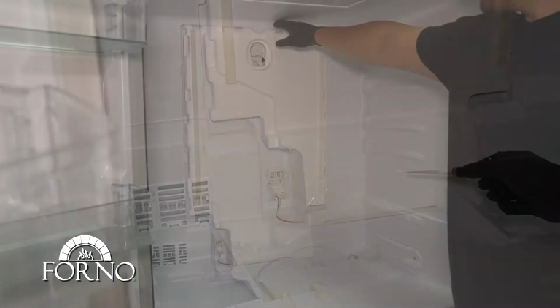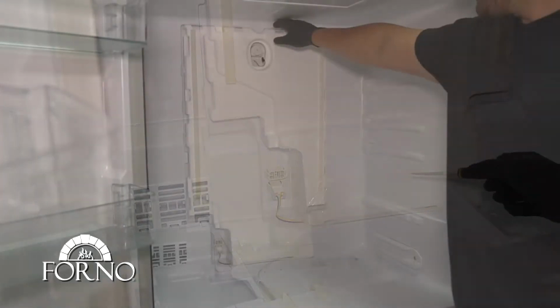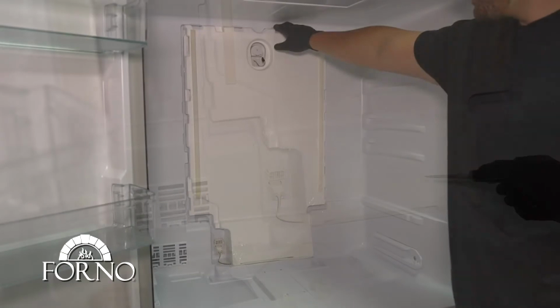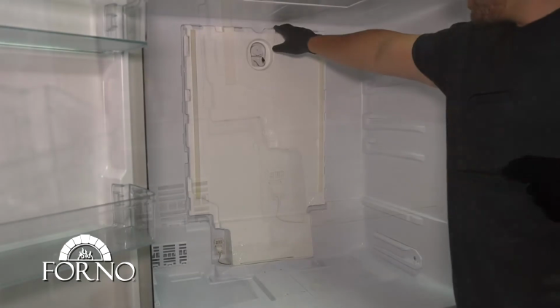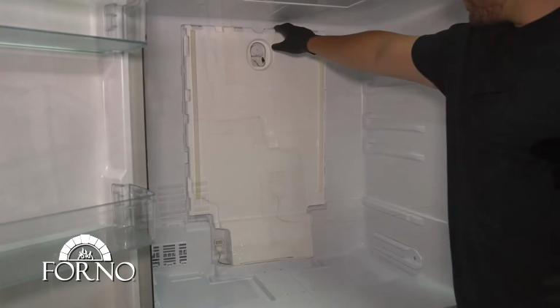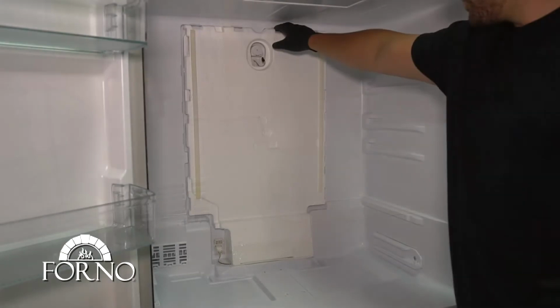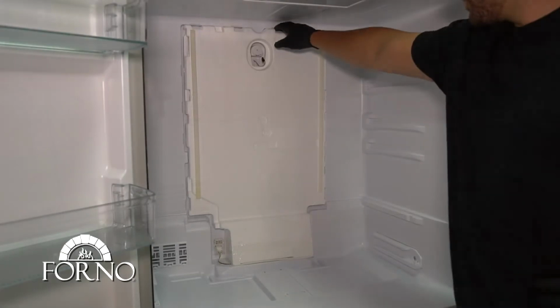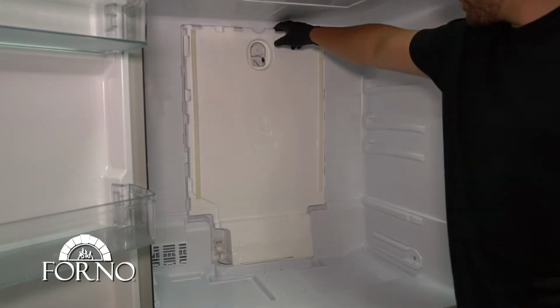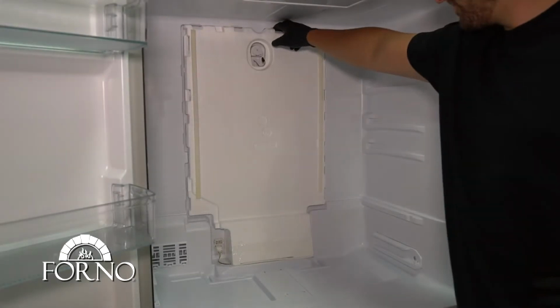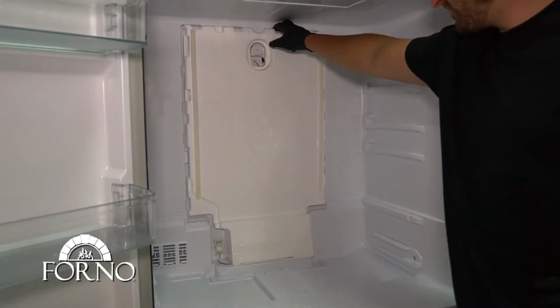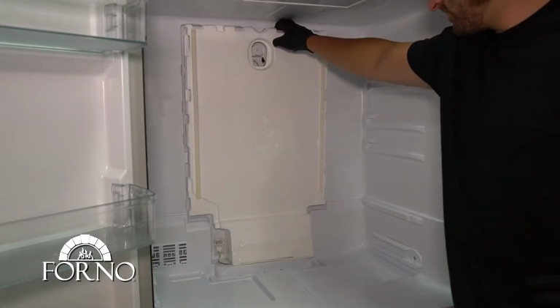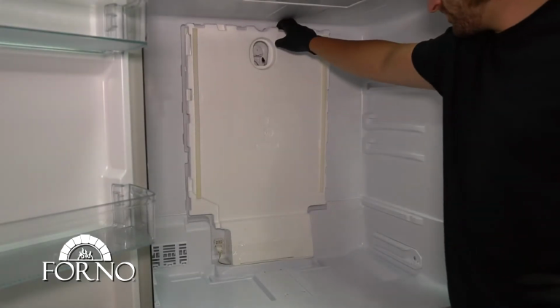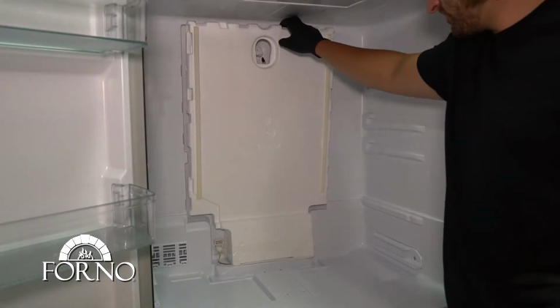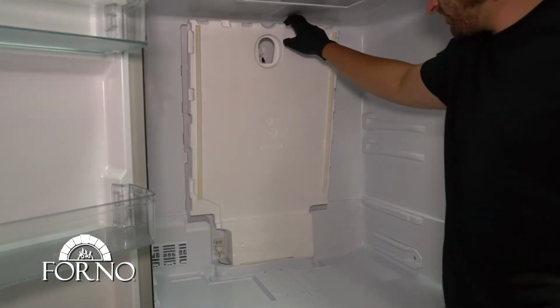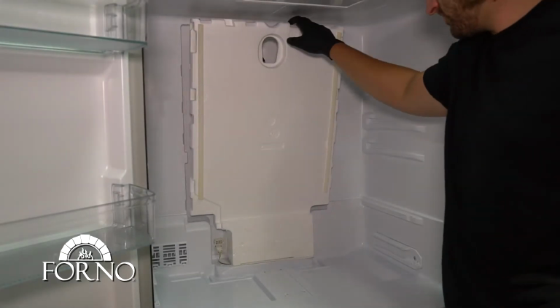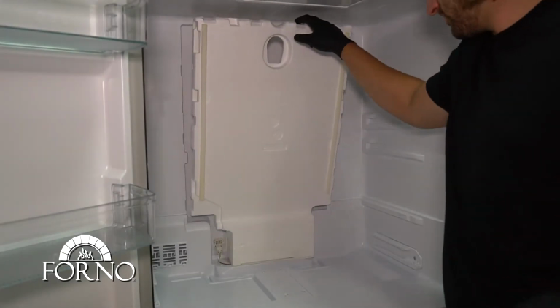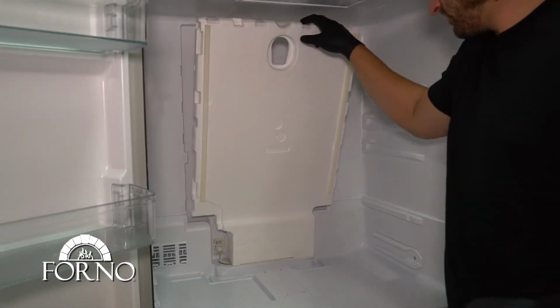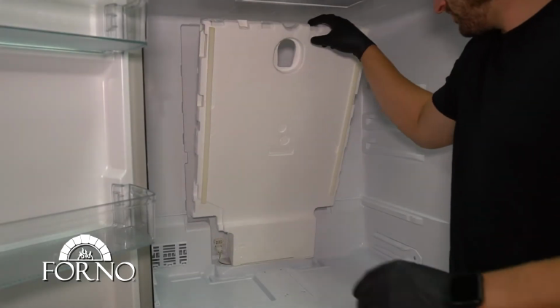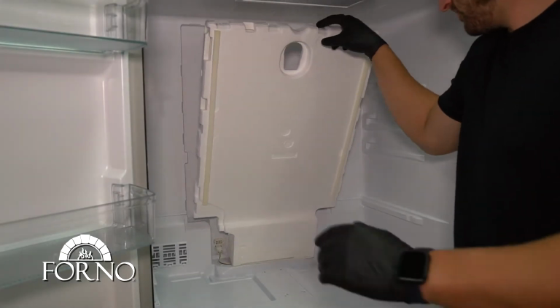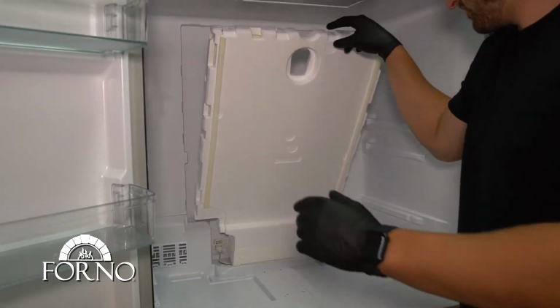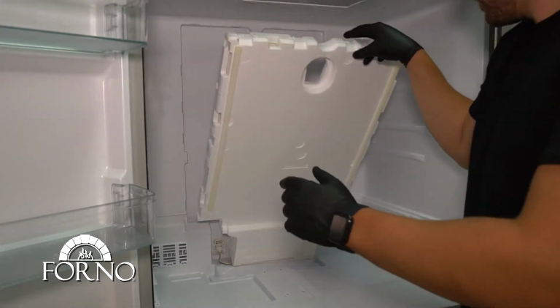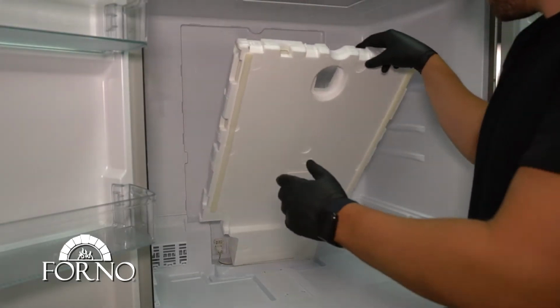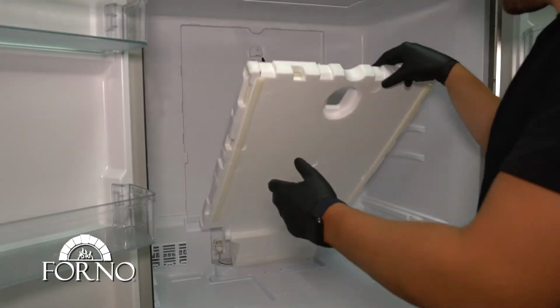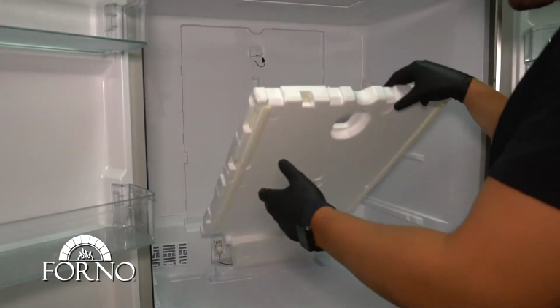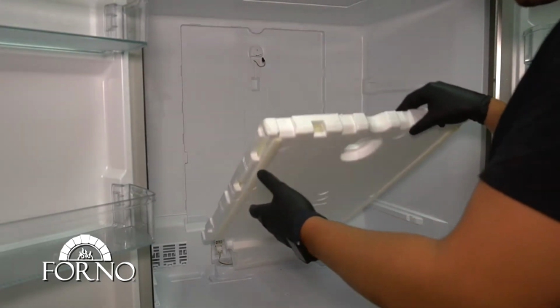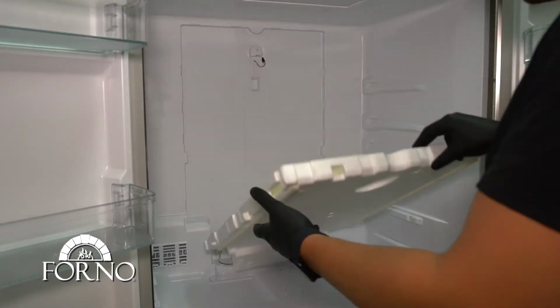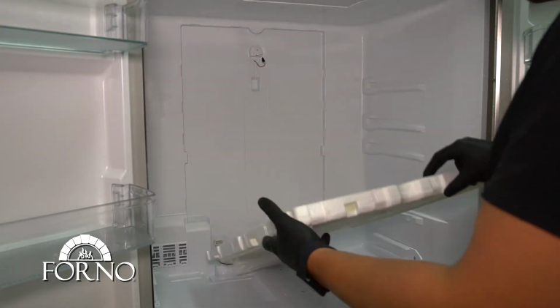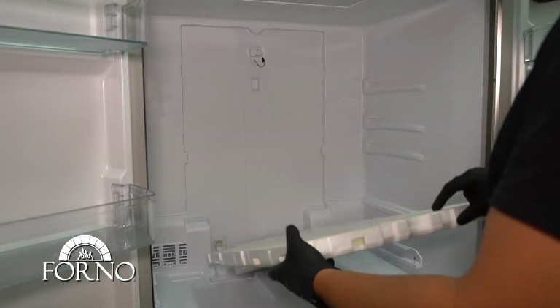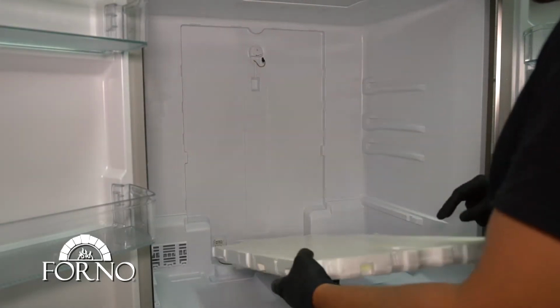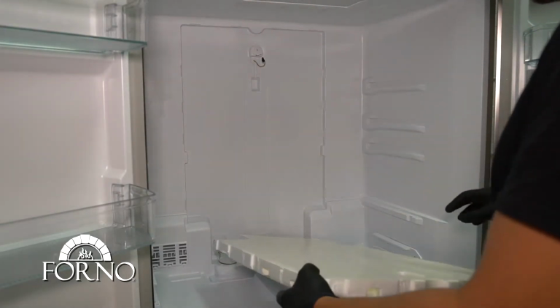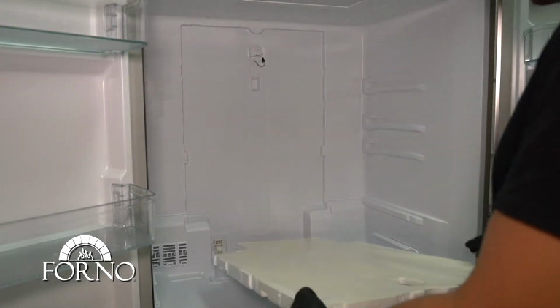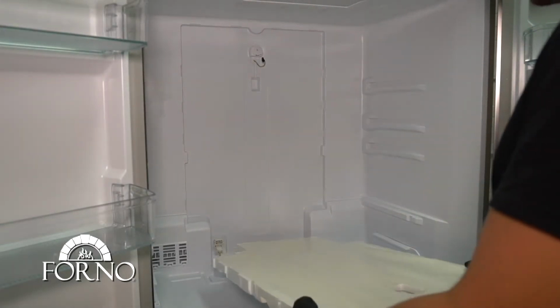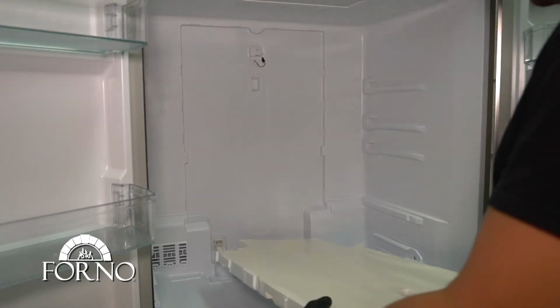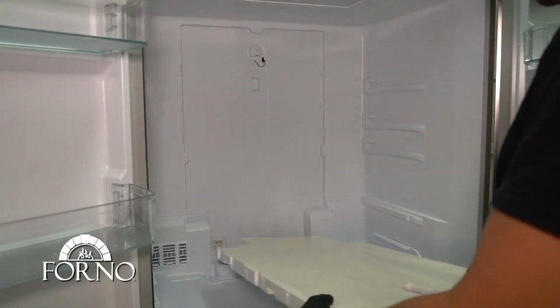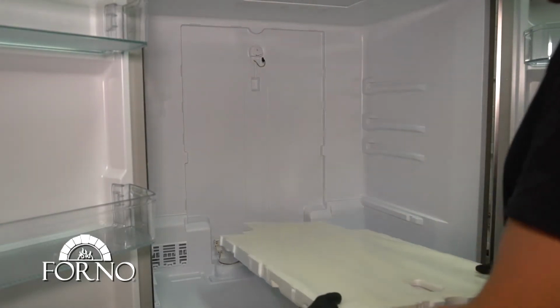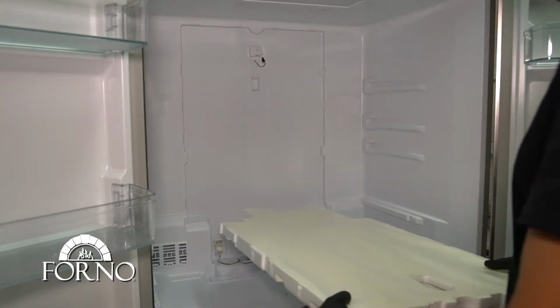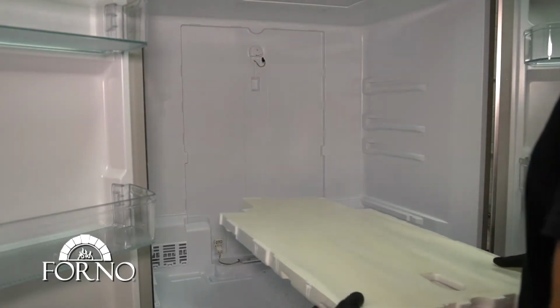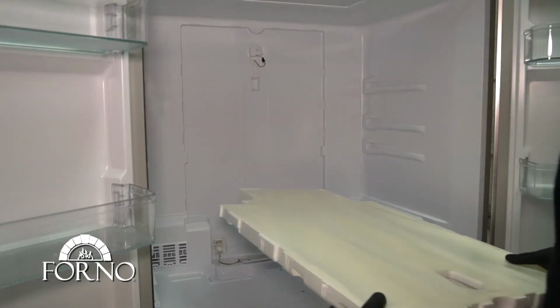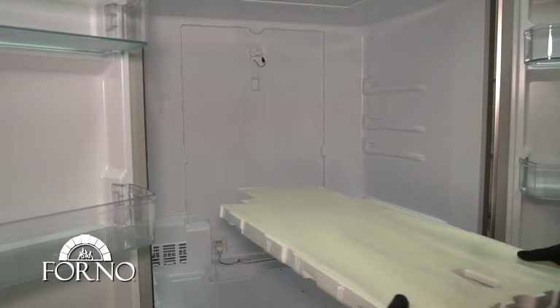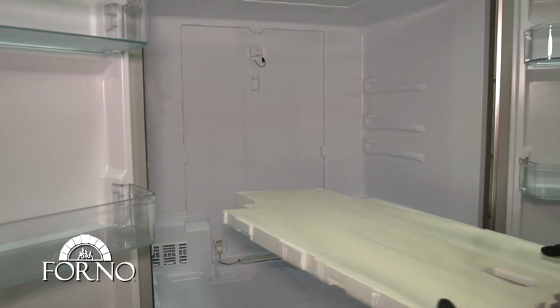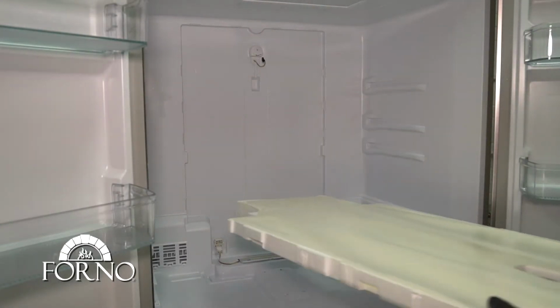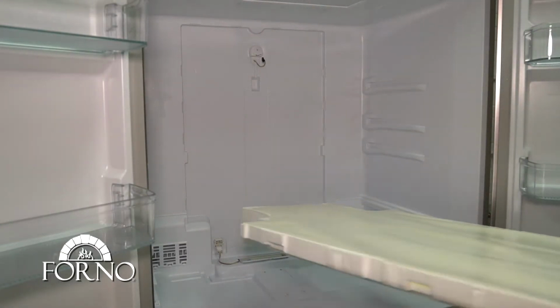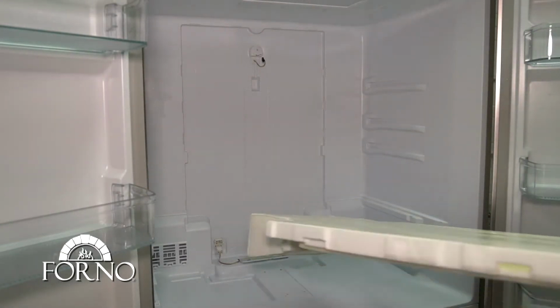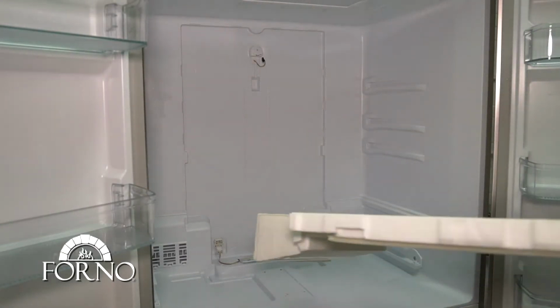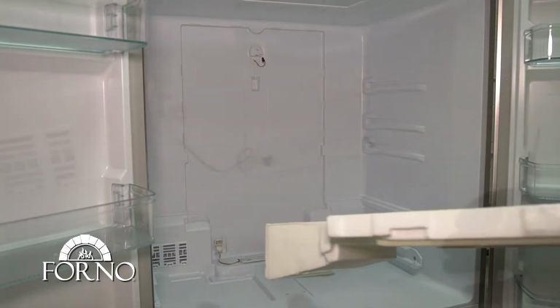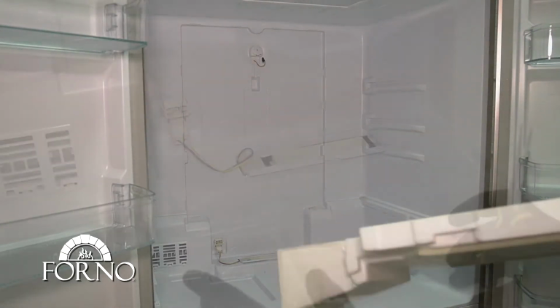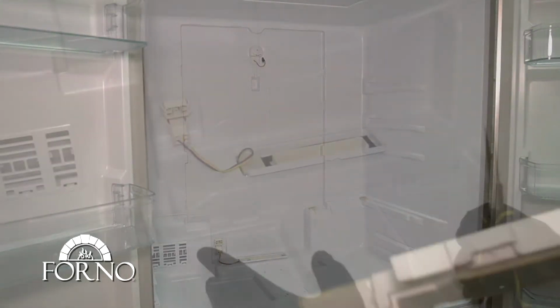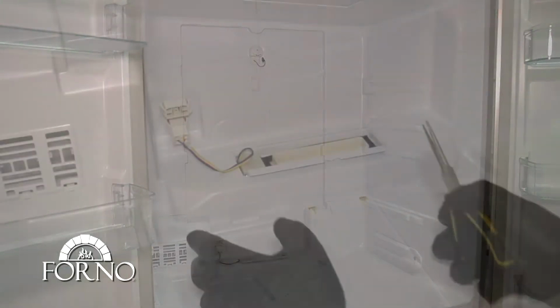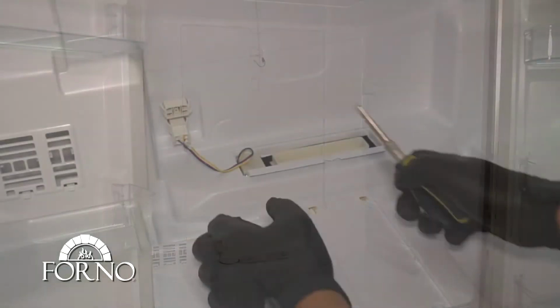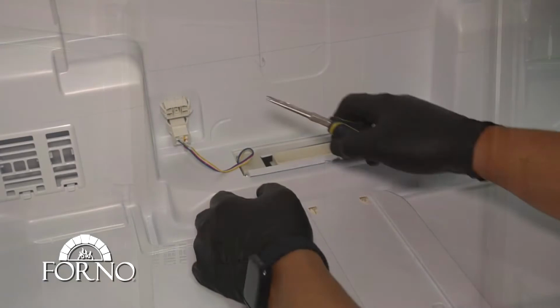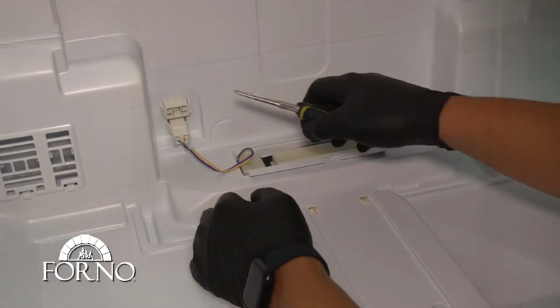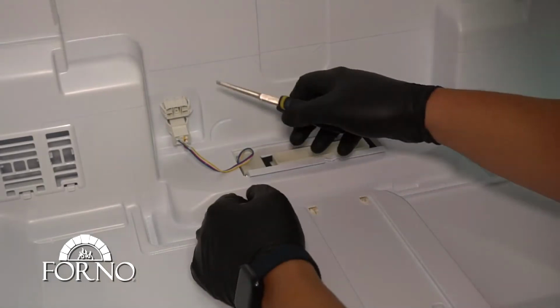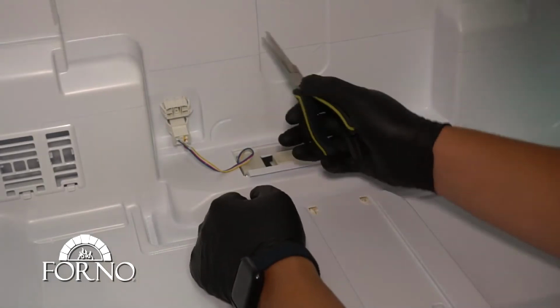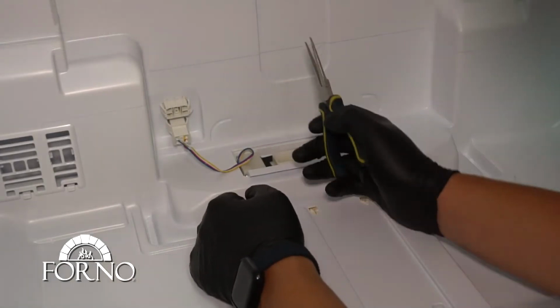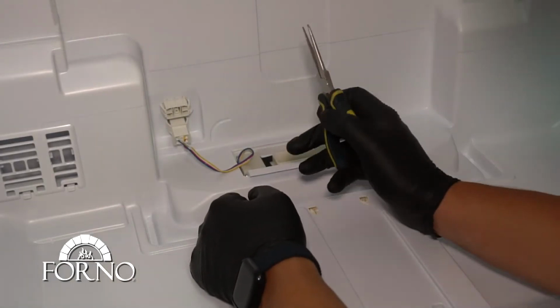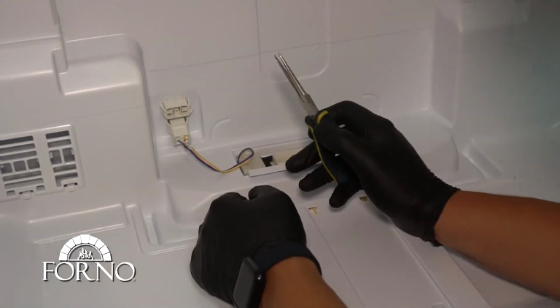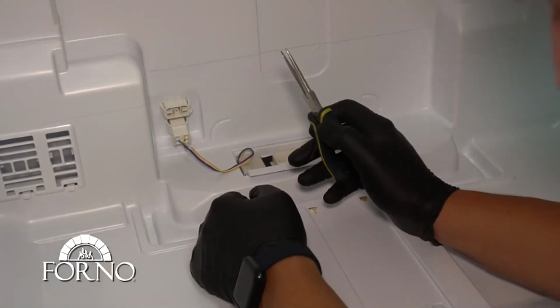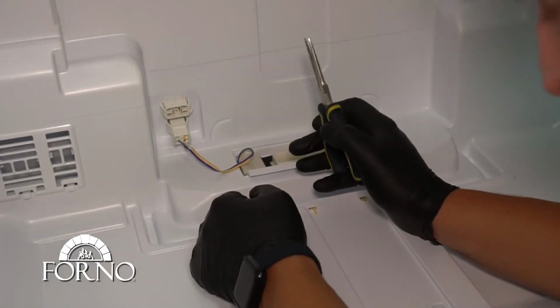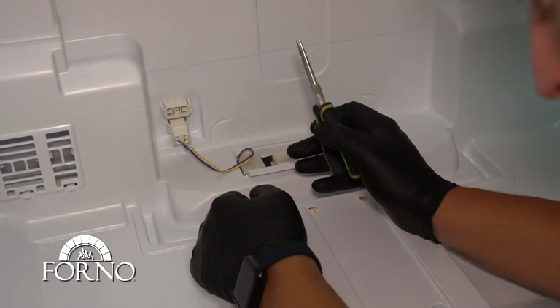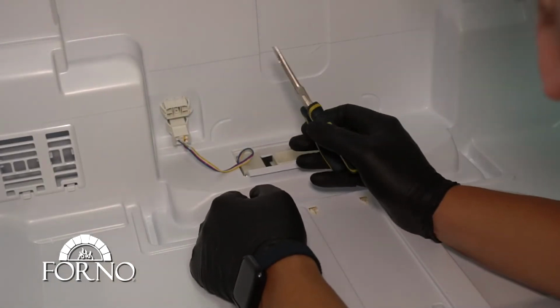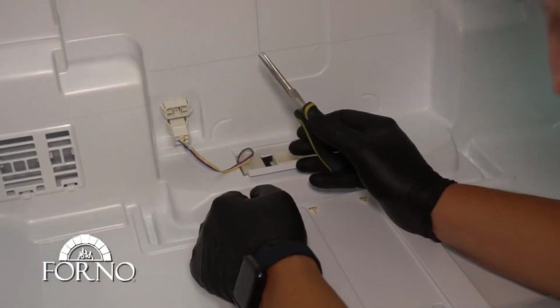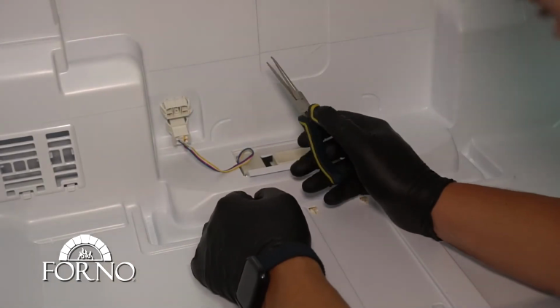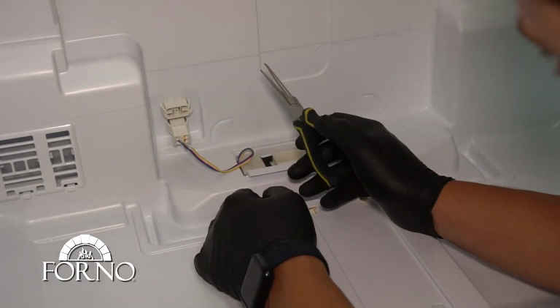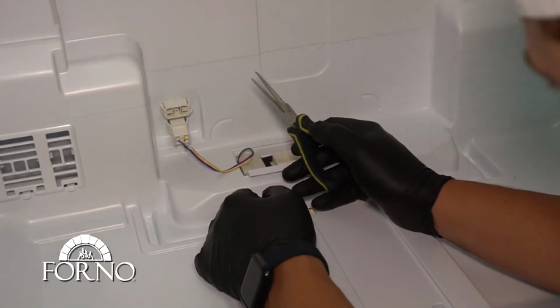Remove the cold foam at the back of the unit. Disconnect the damper.